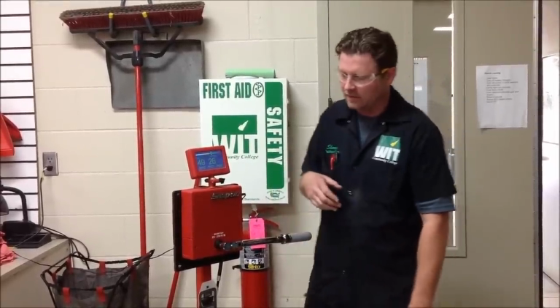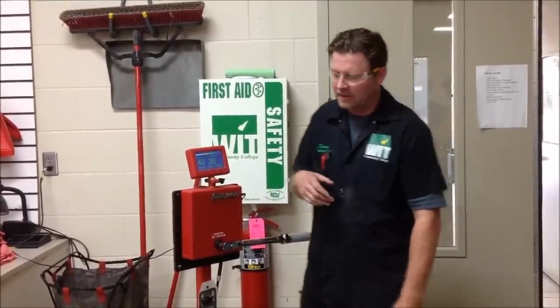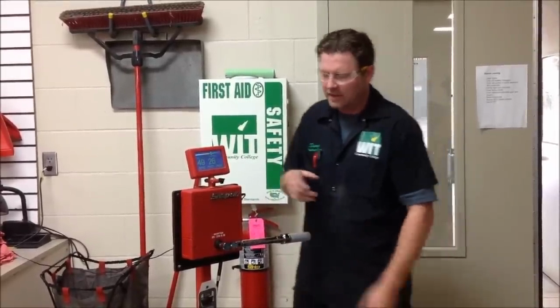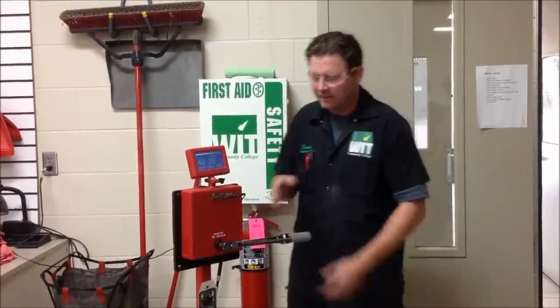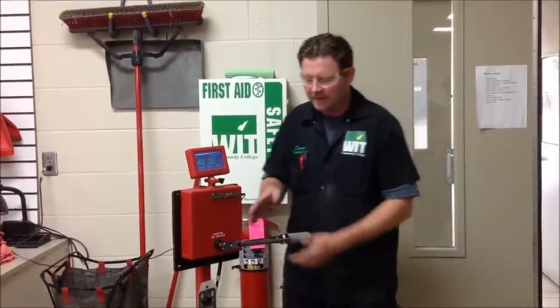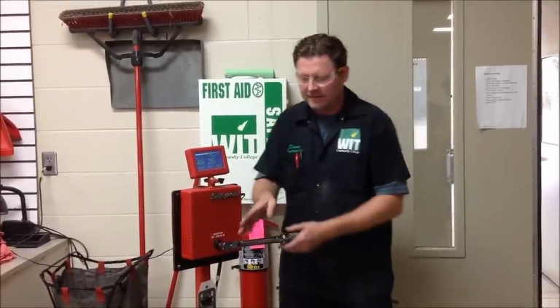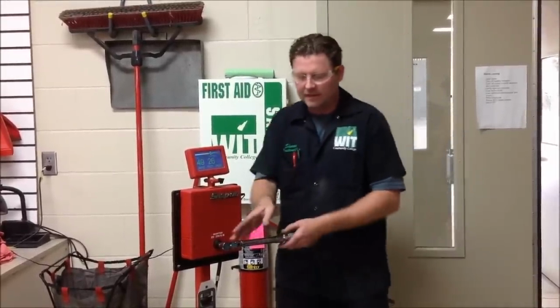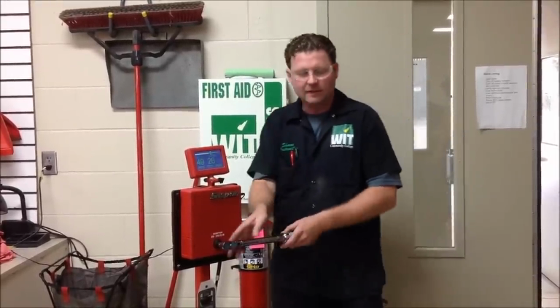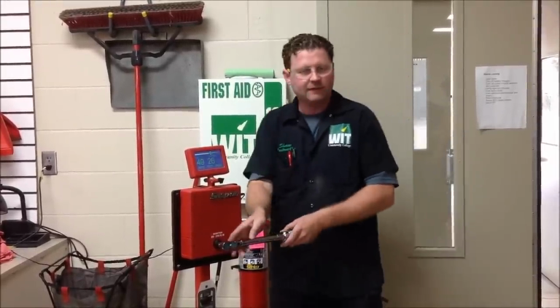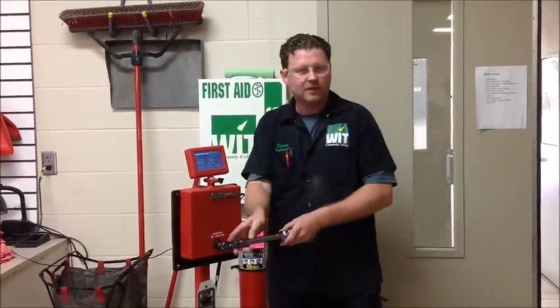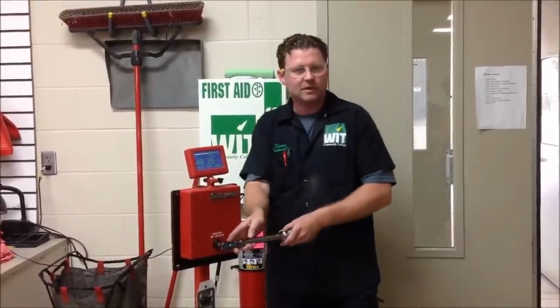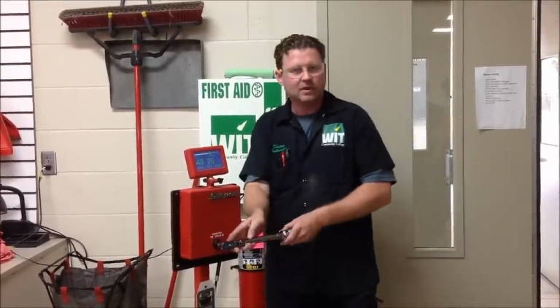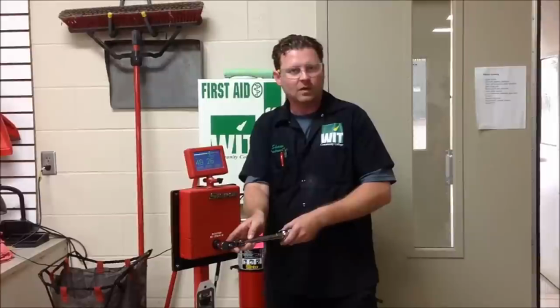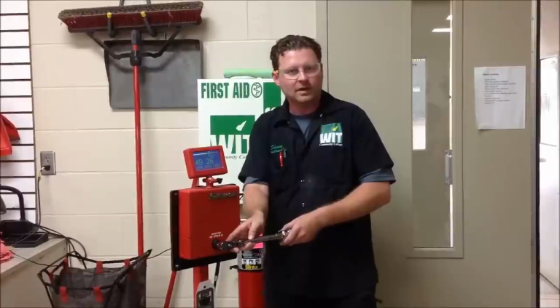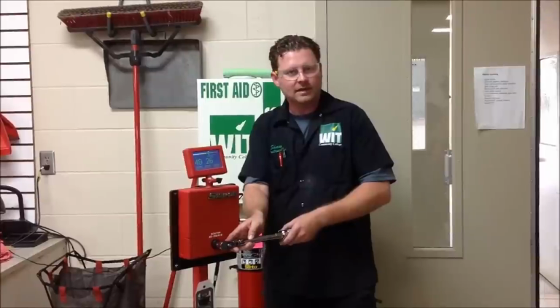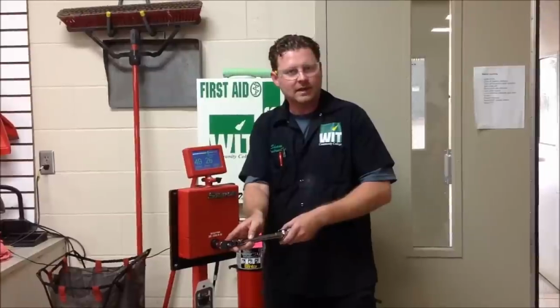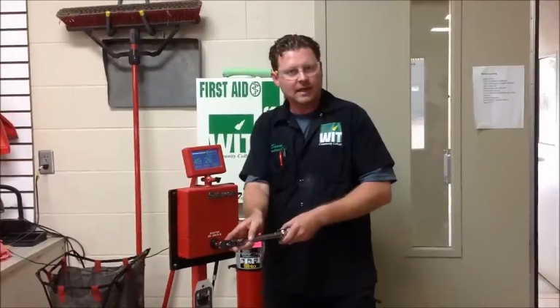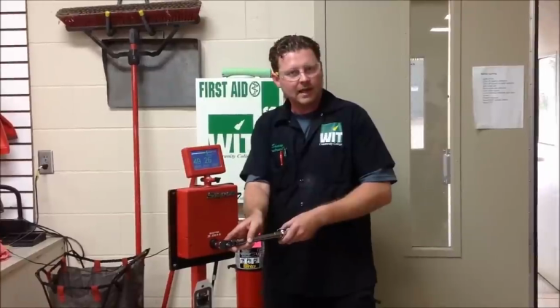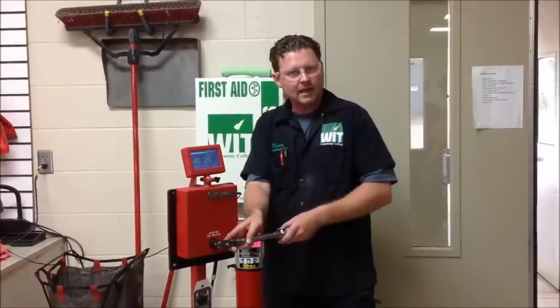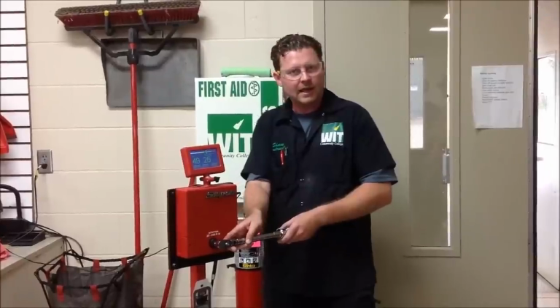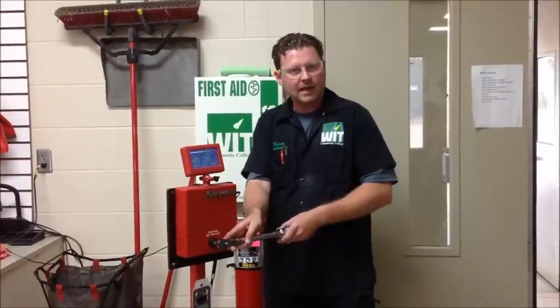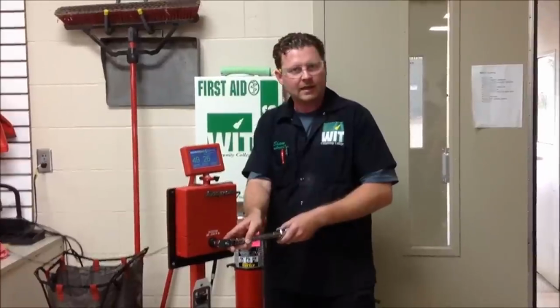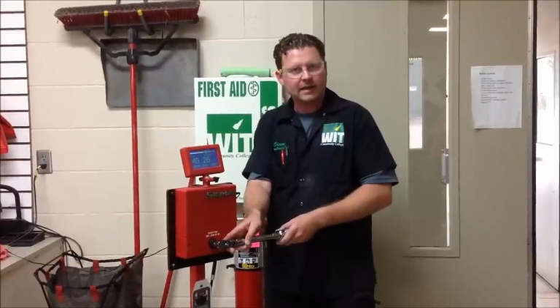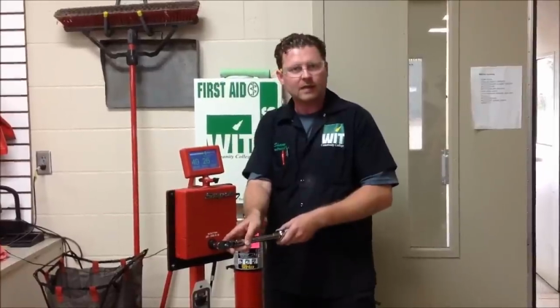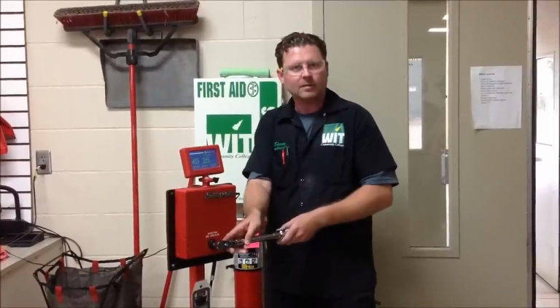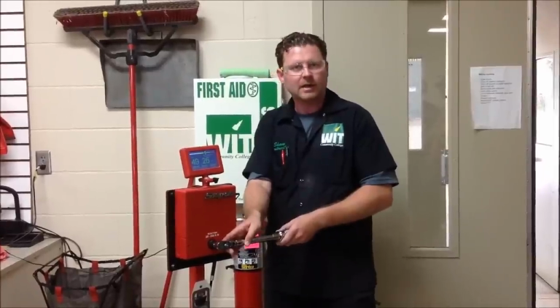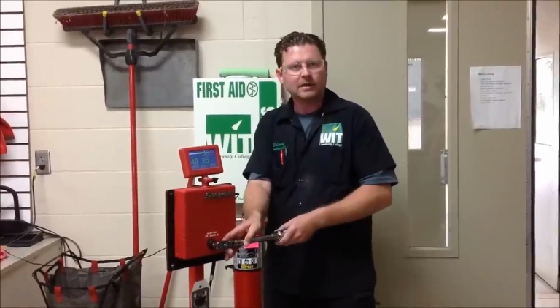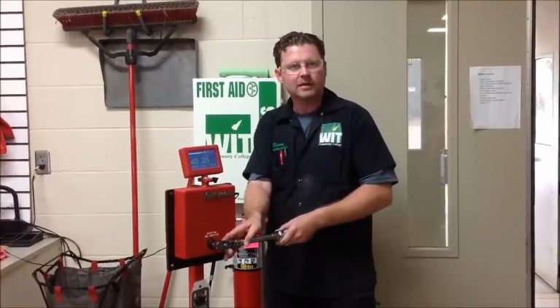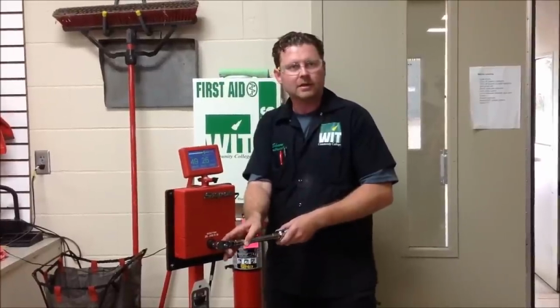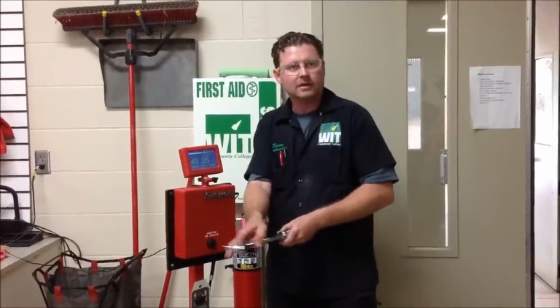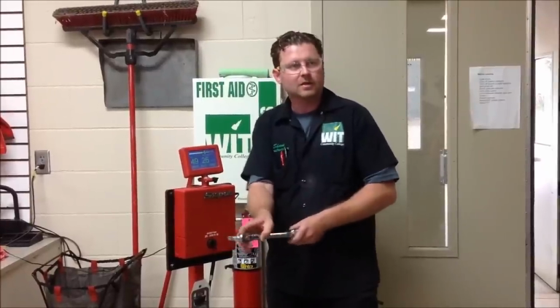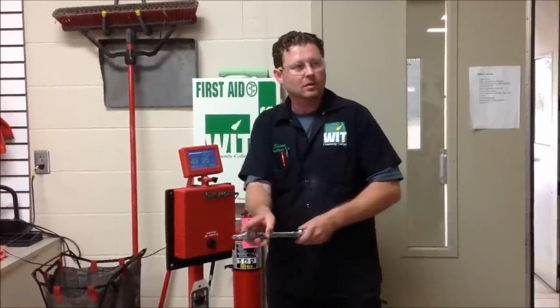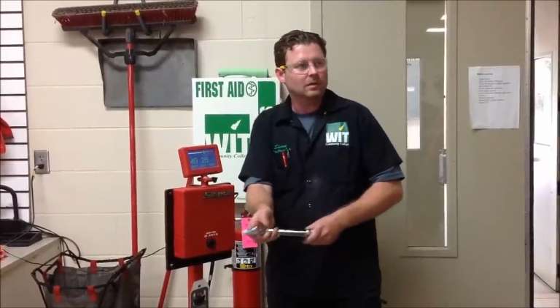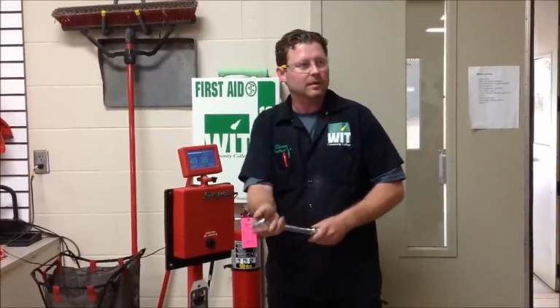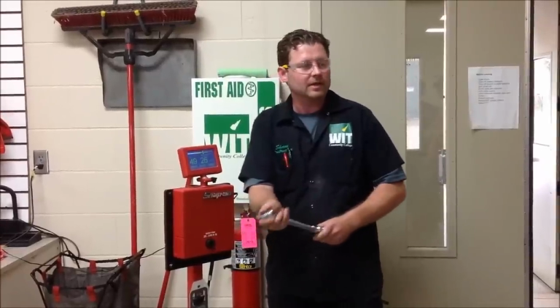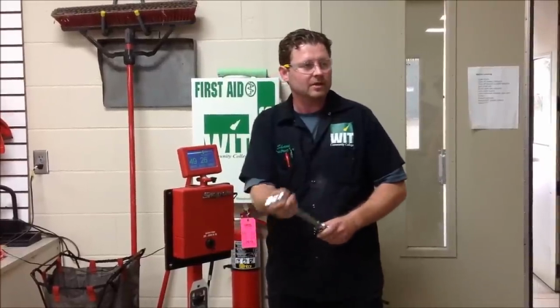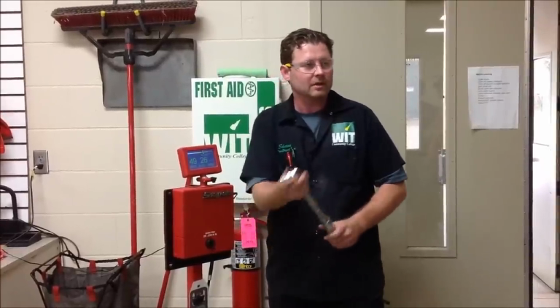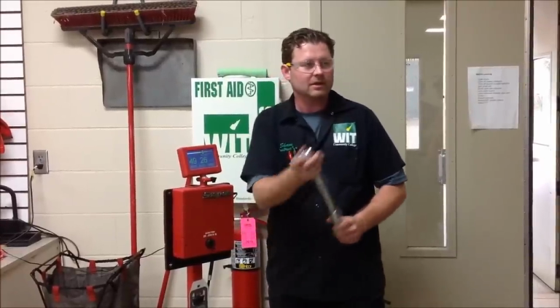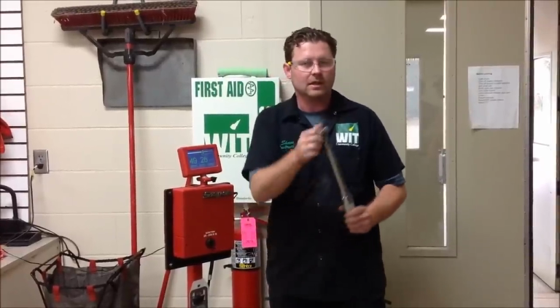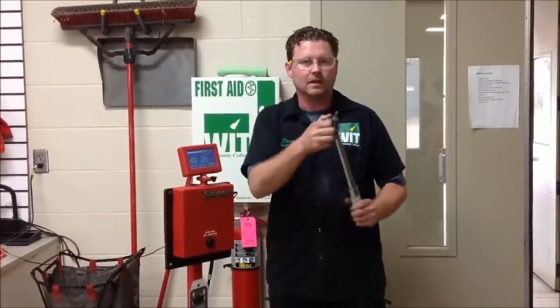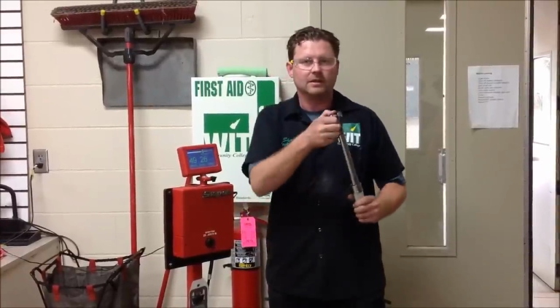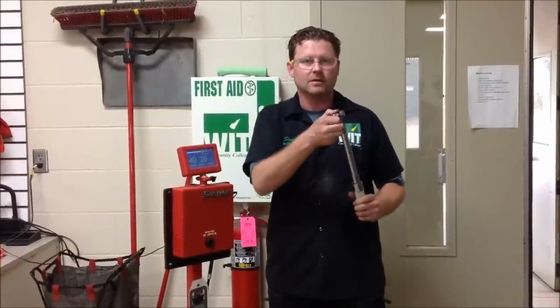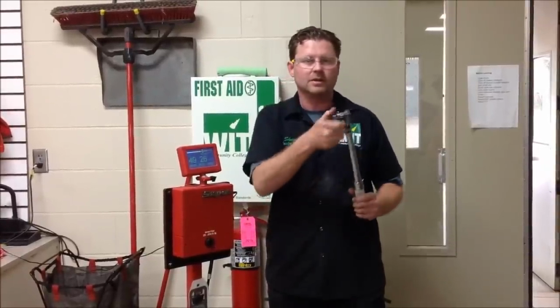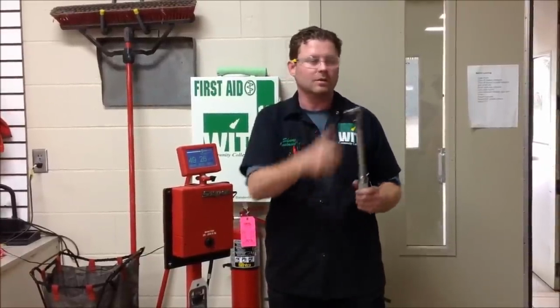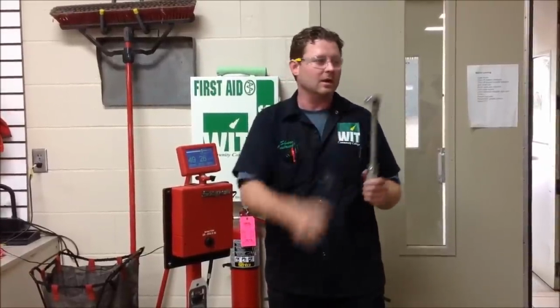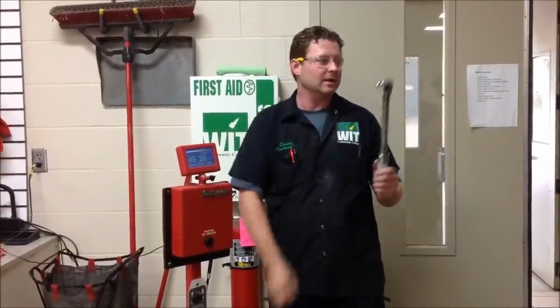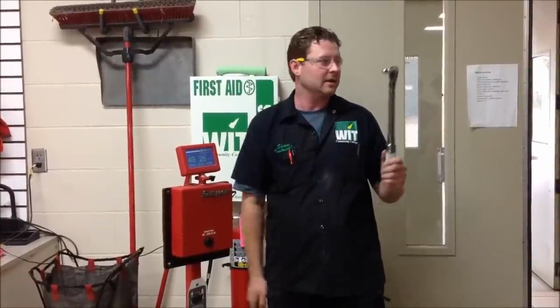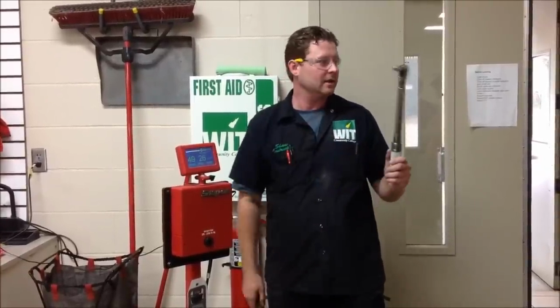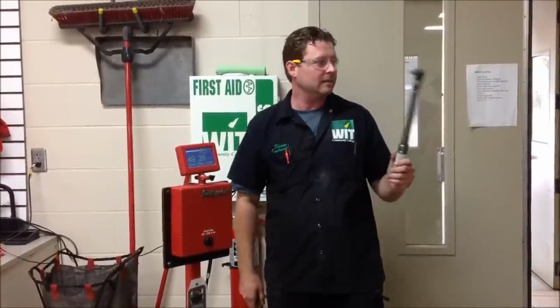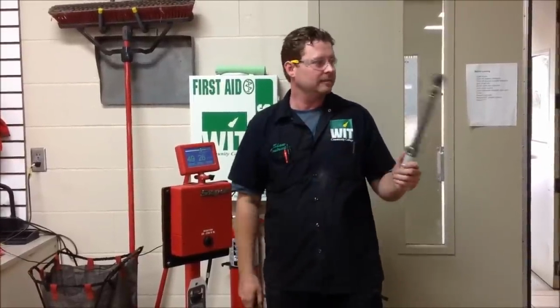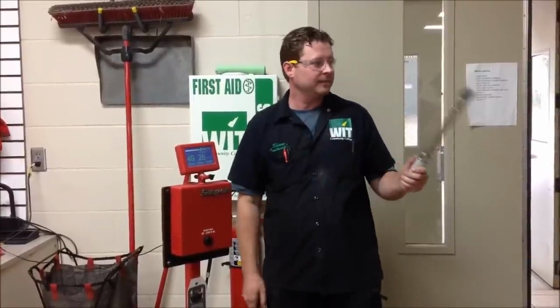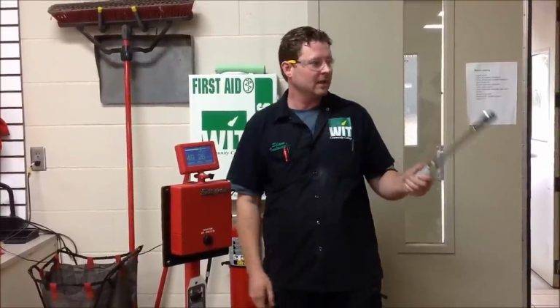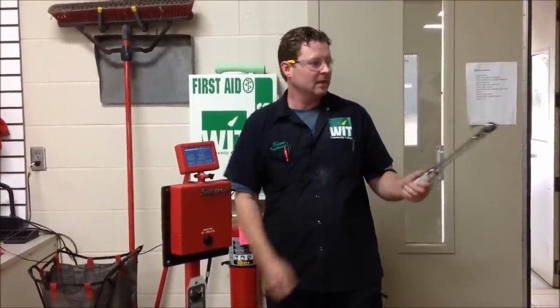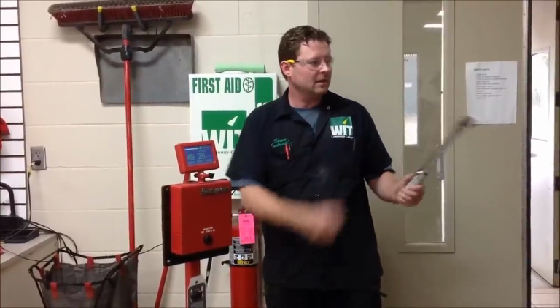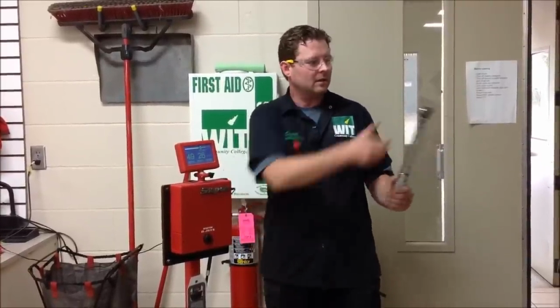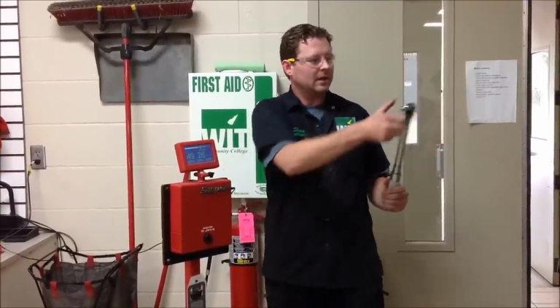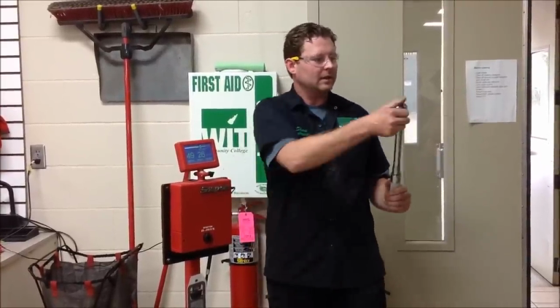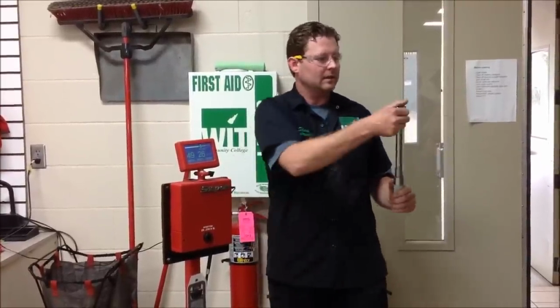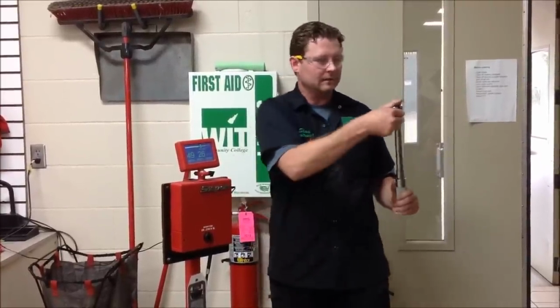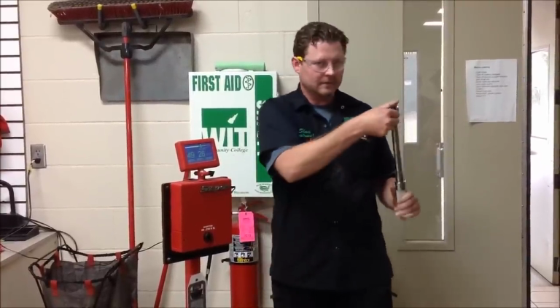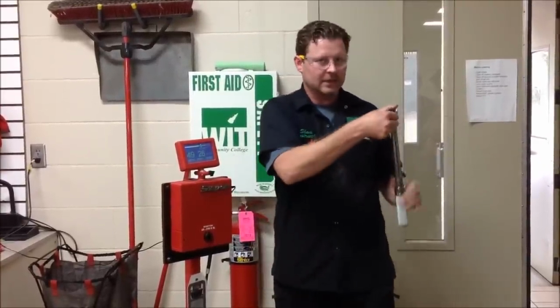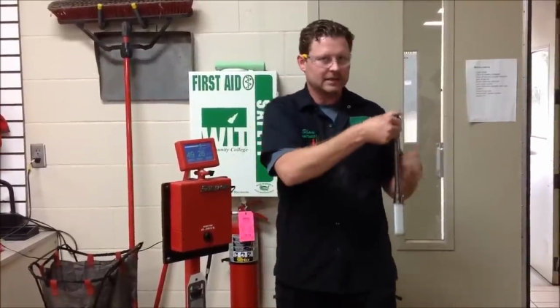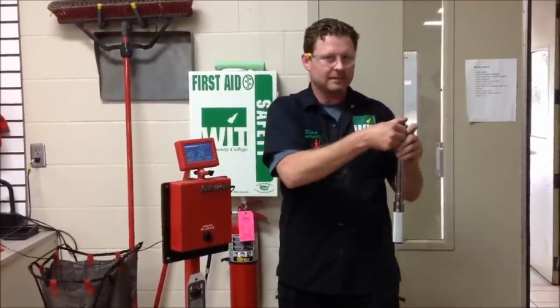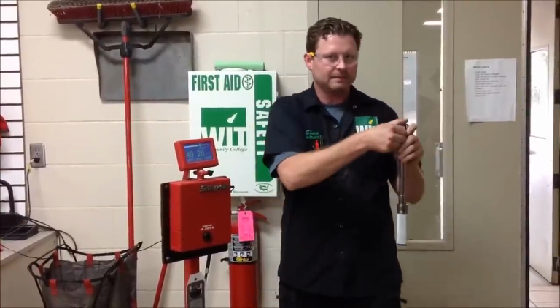So that's it for torque today — calibrating your tool to make sure it's going to do what you want it to do. That's it.